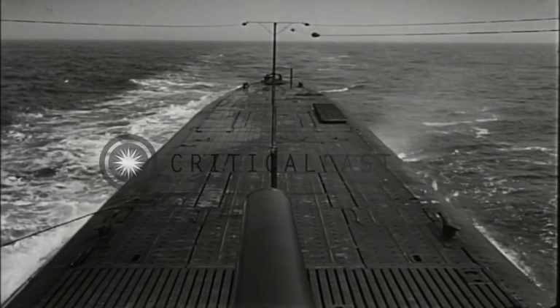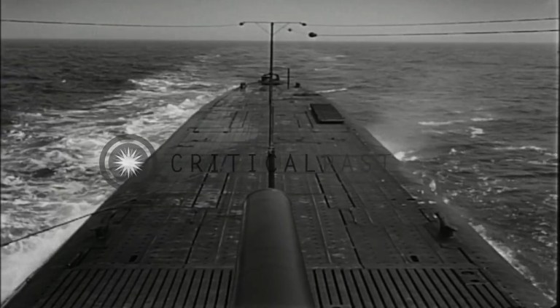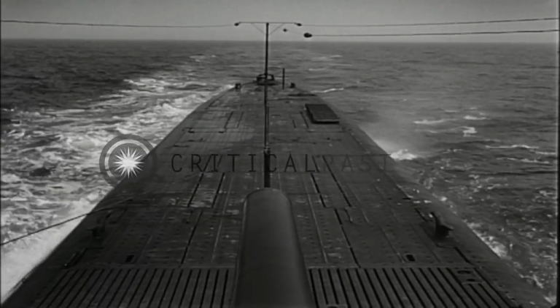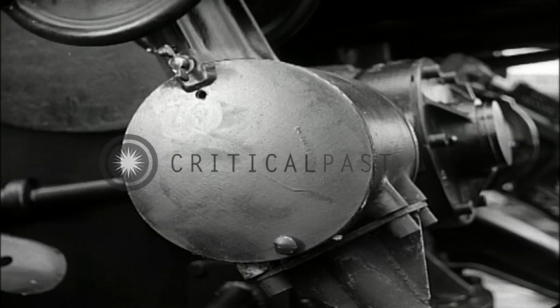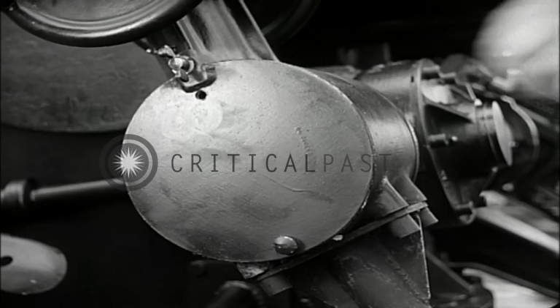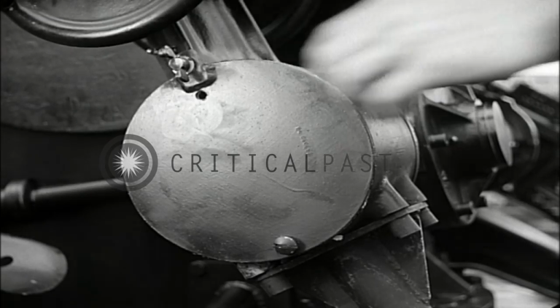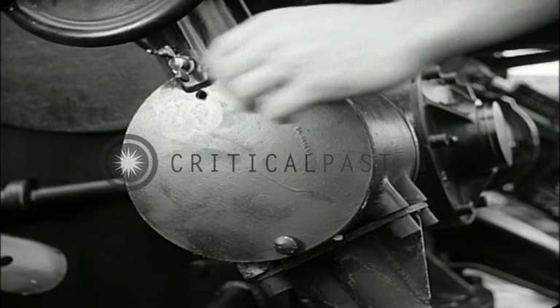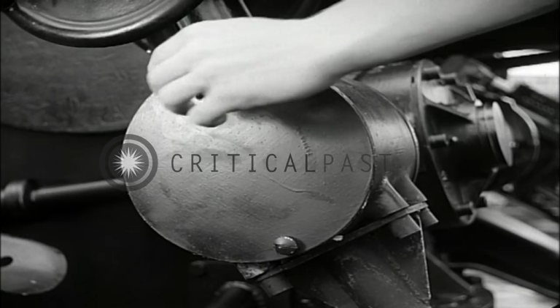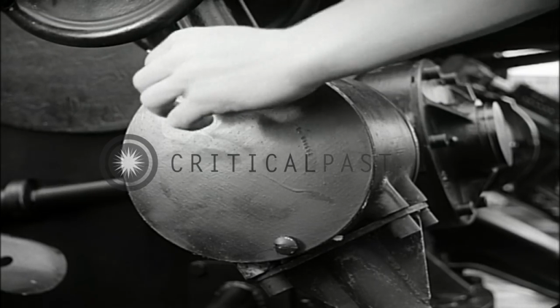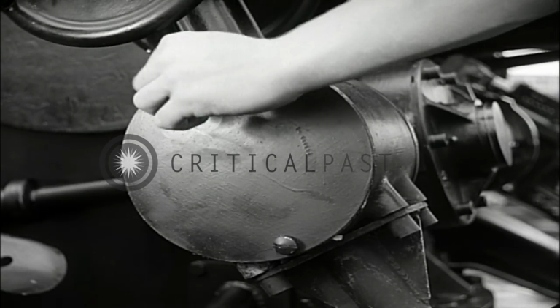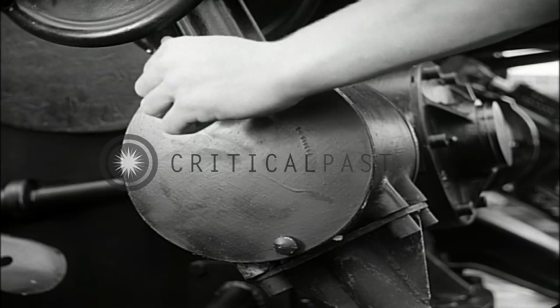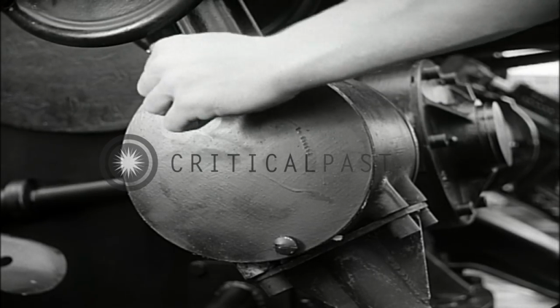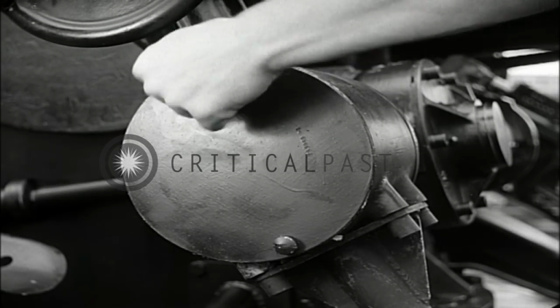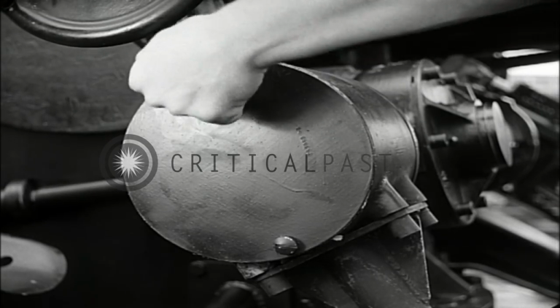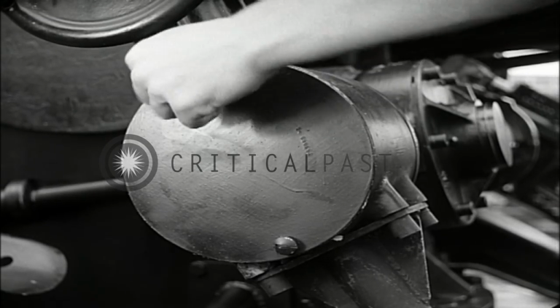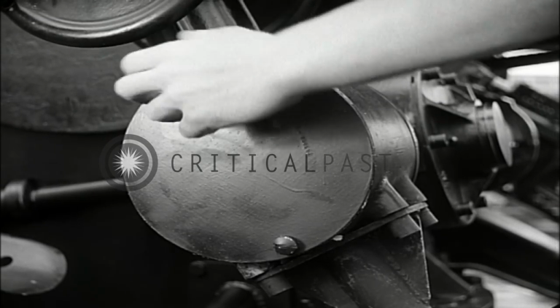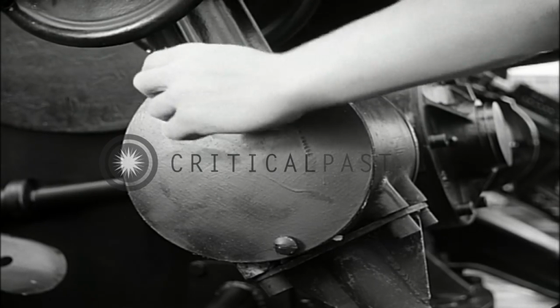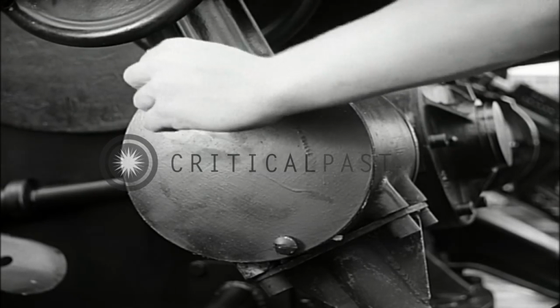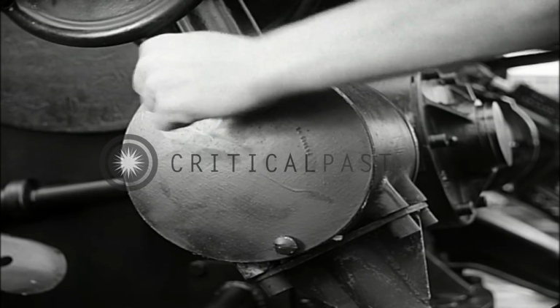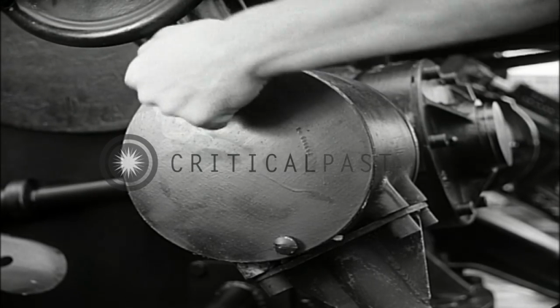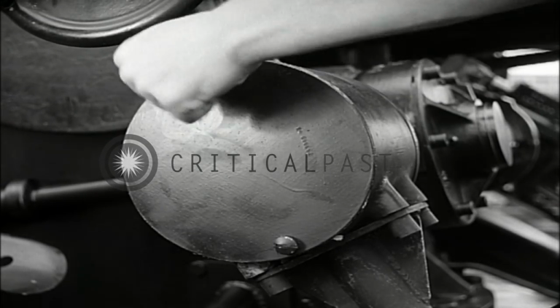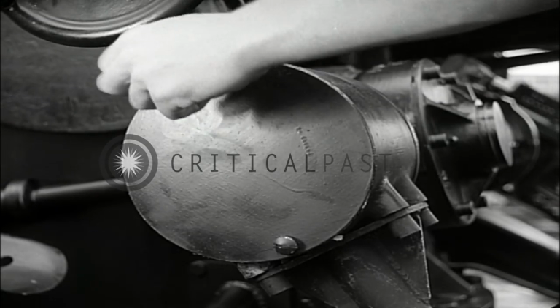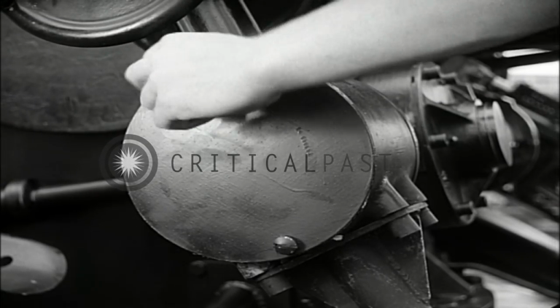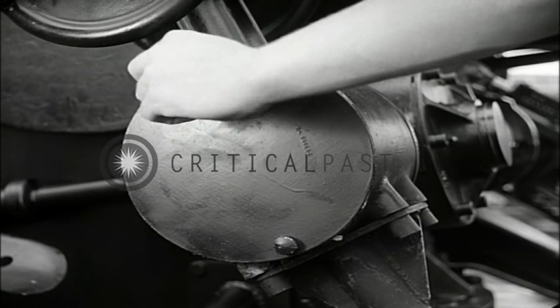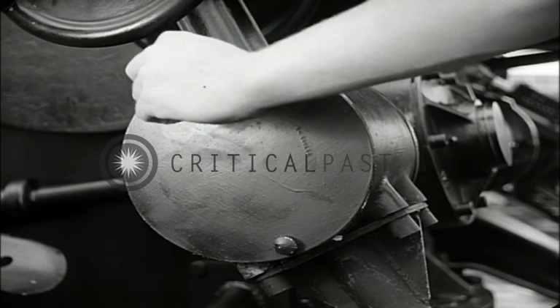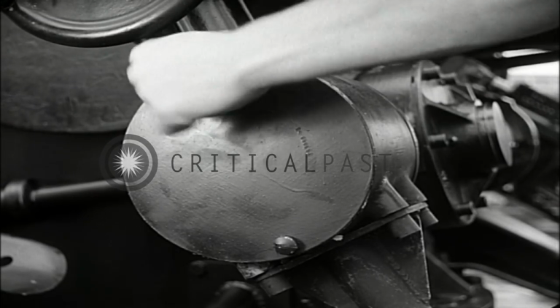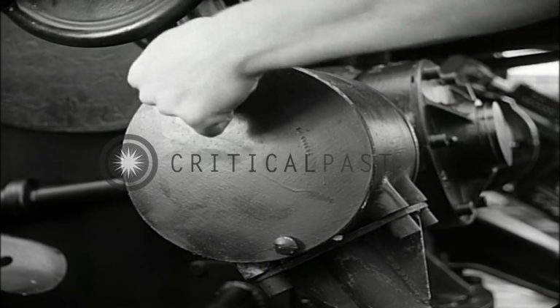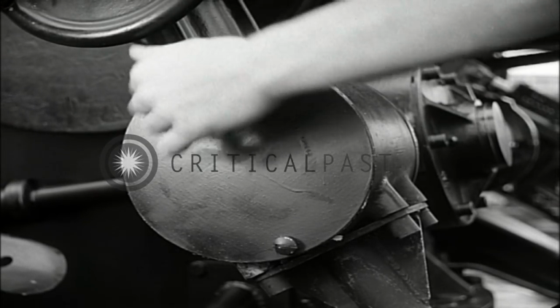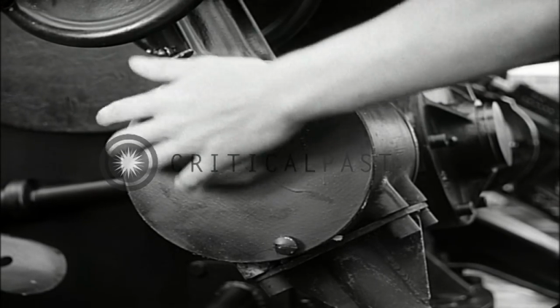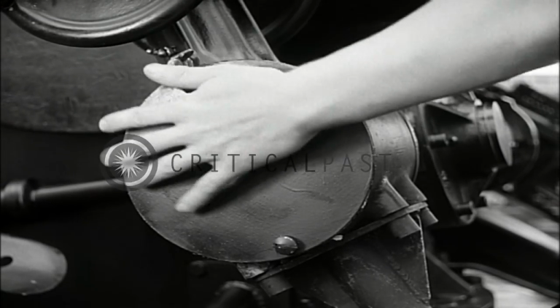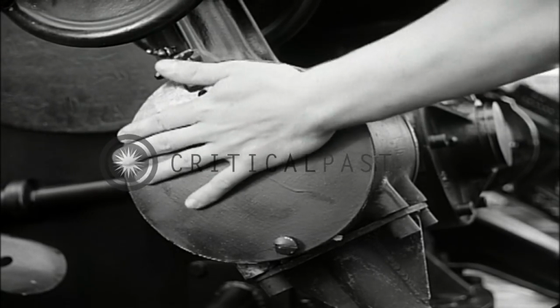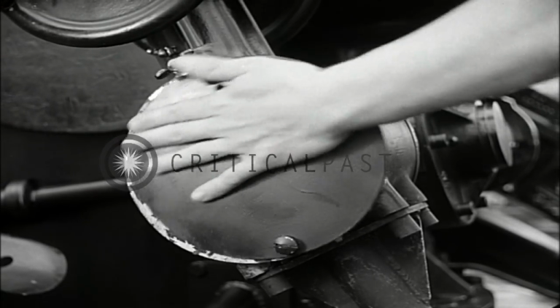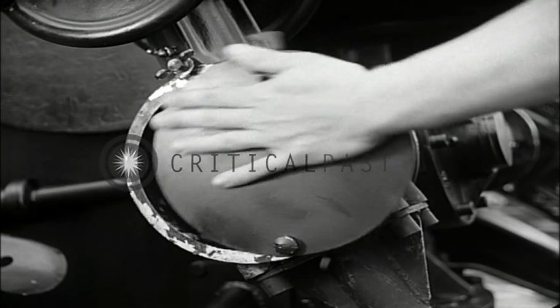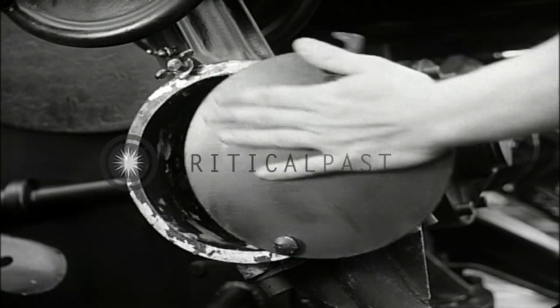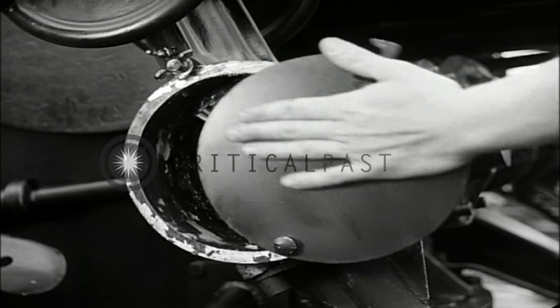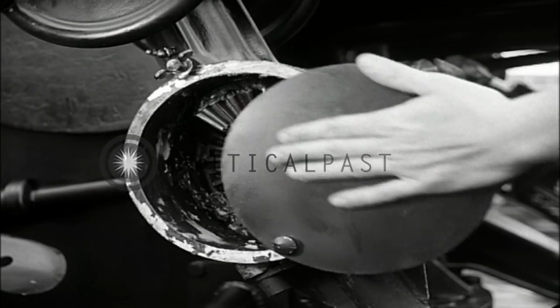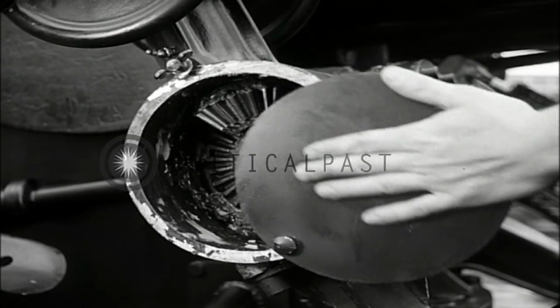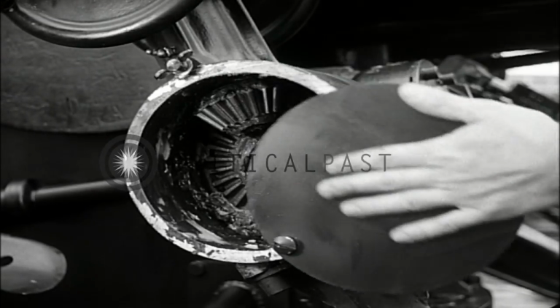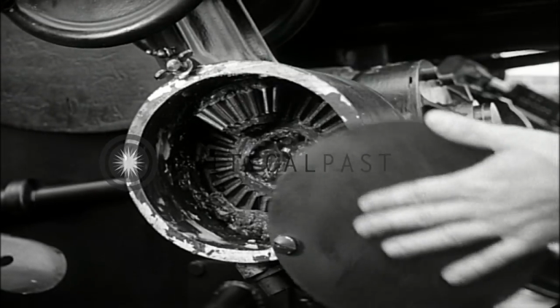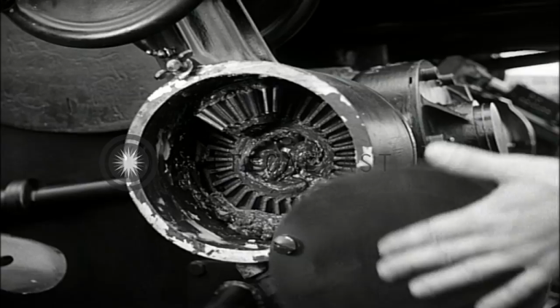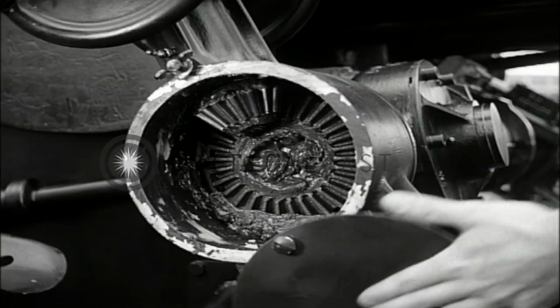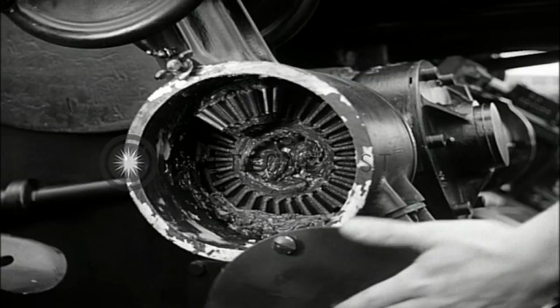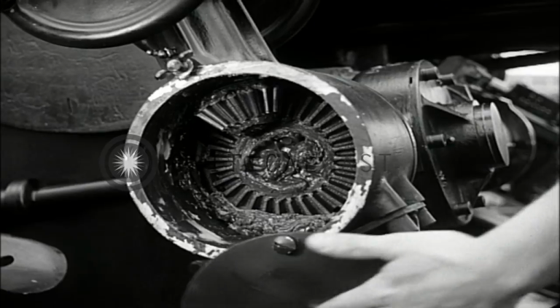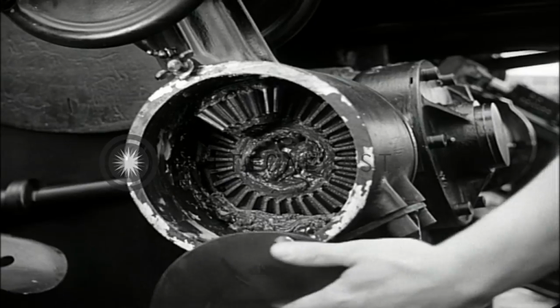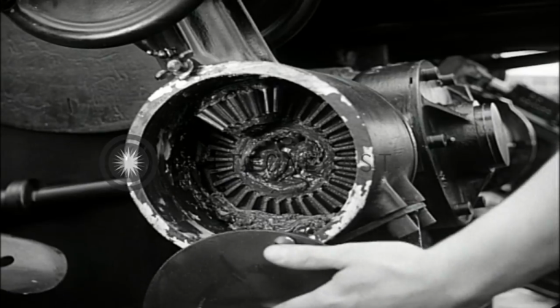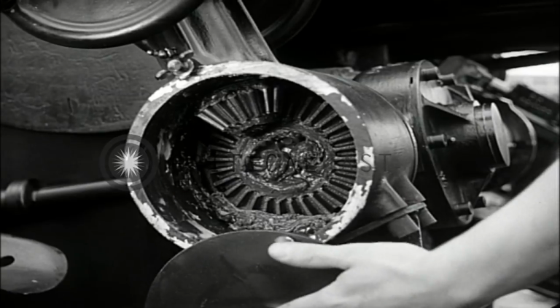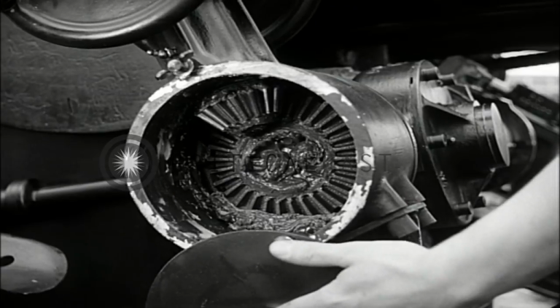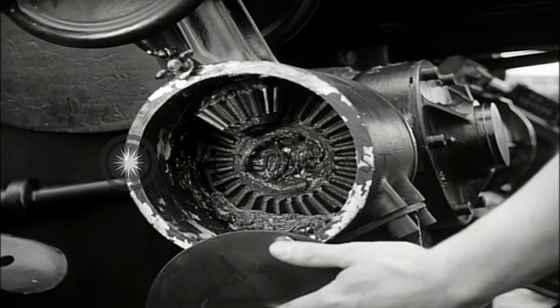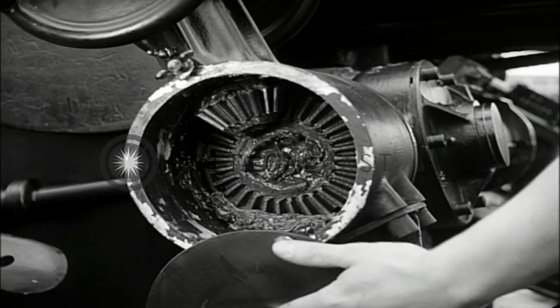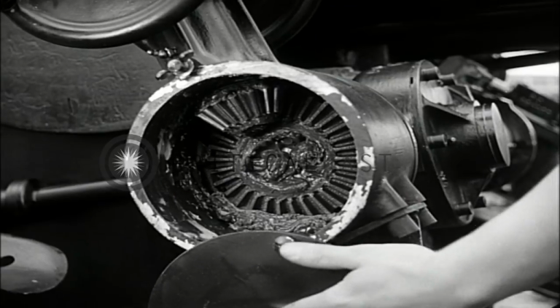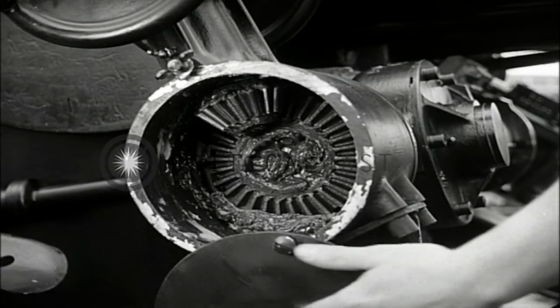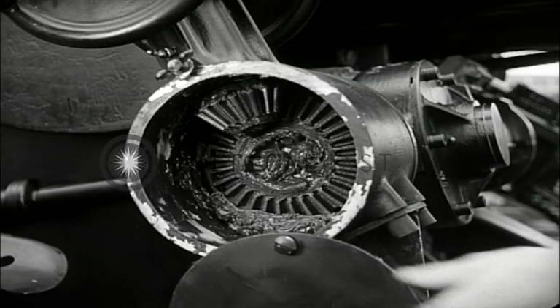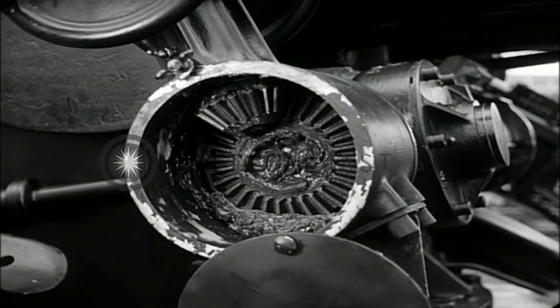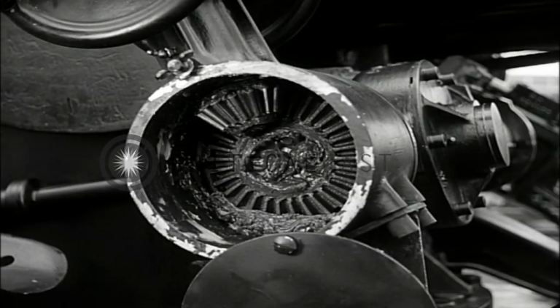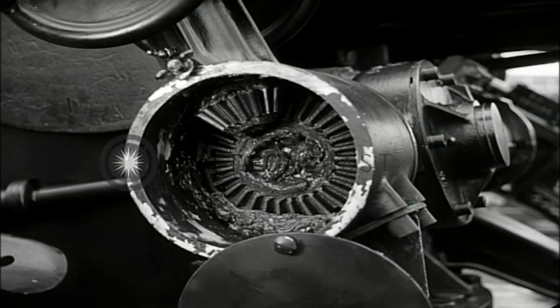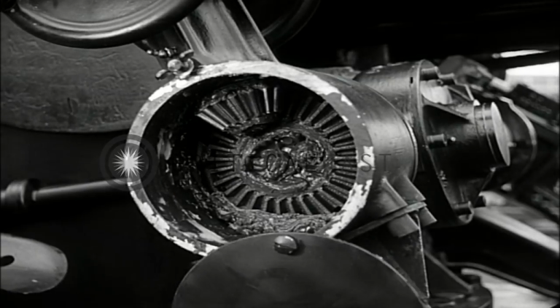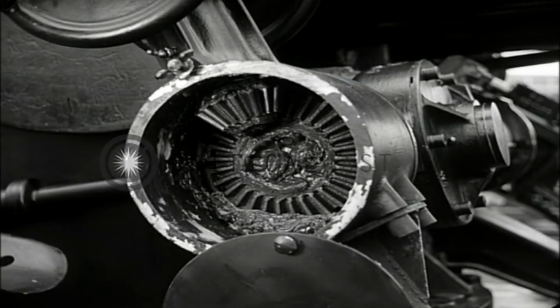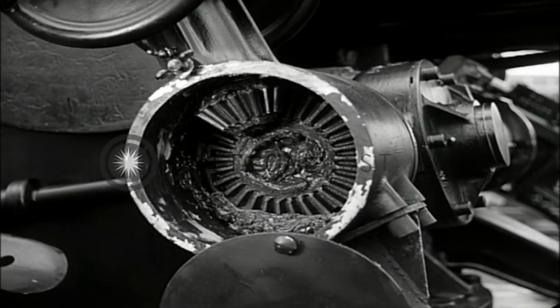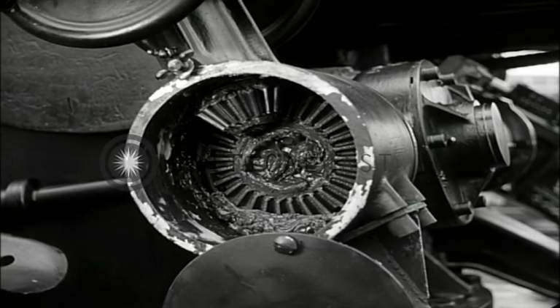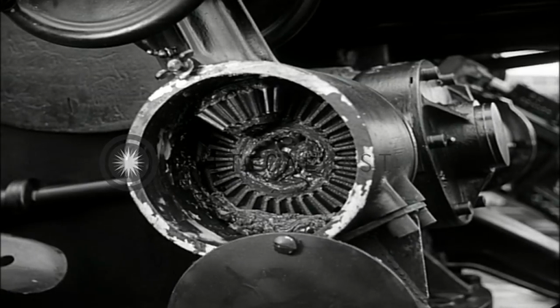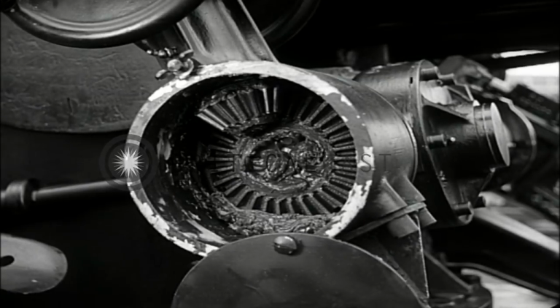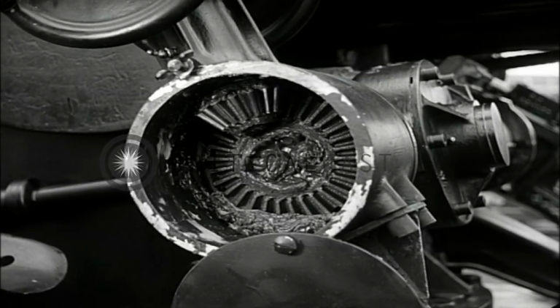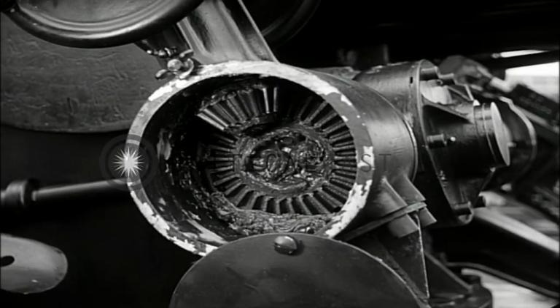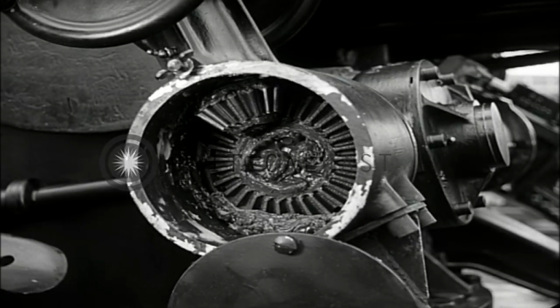To make inspection and maintenance easy, all access openings are equipped with quick-opening covers.